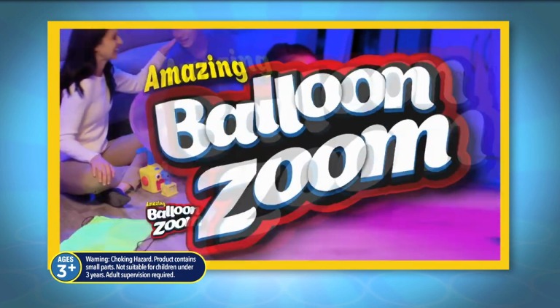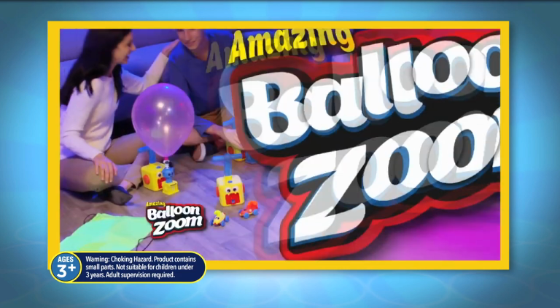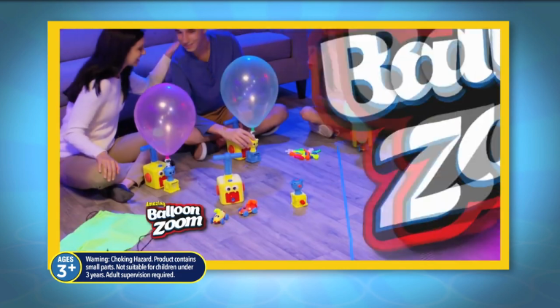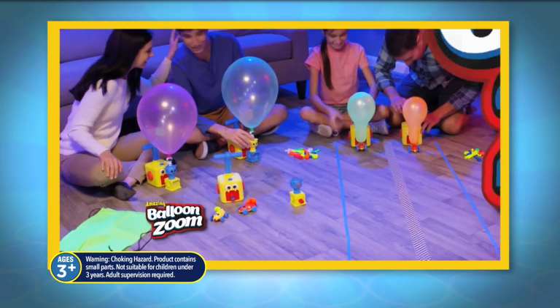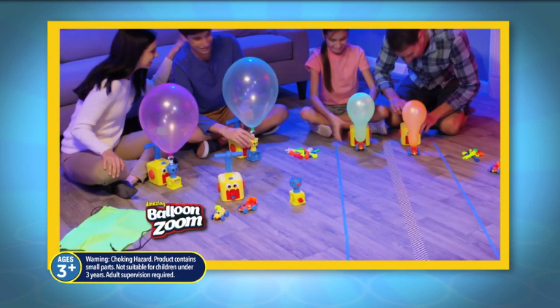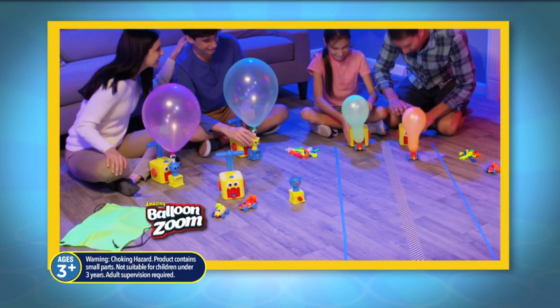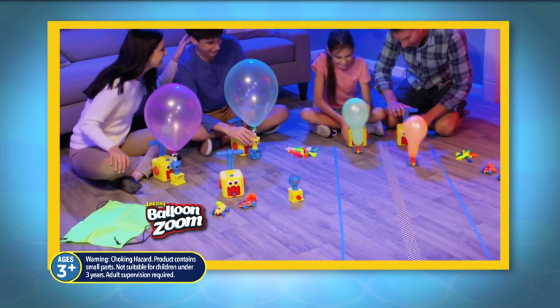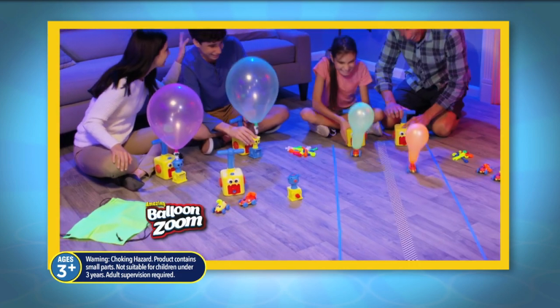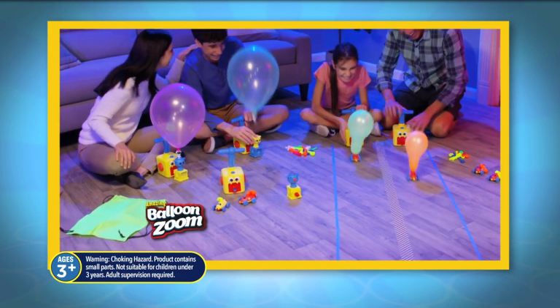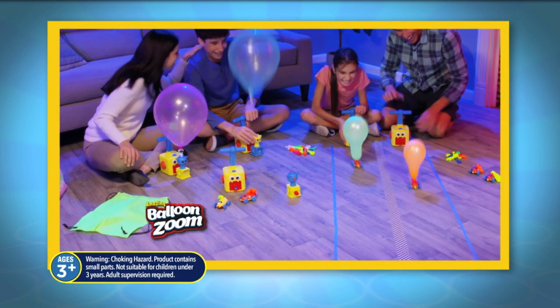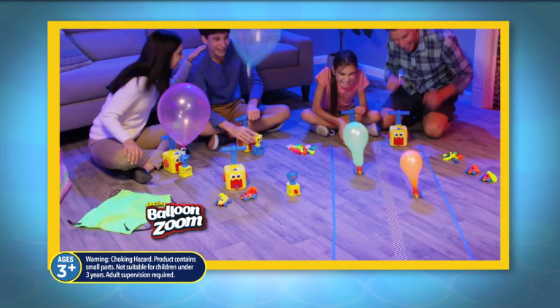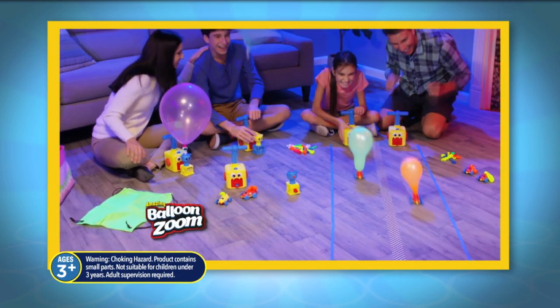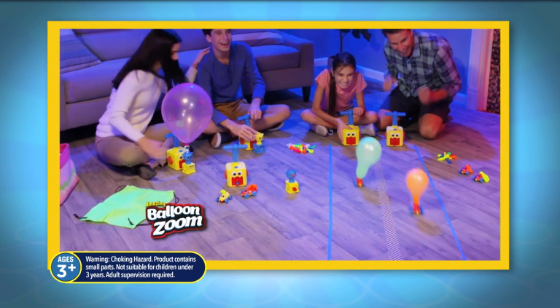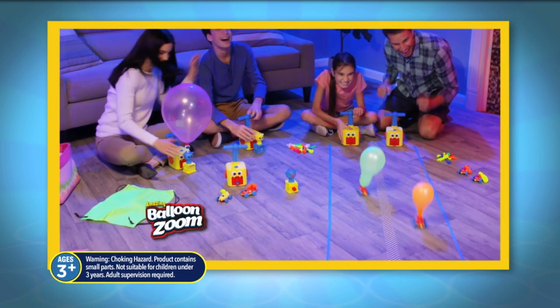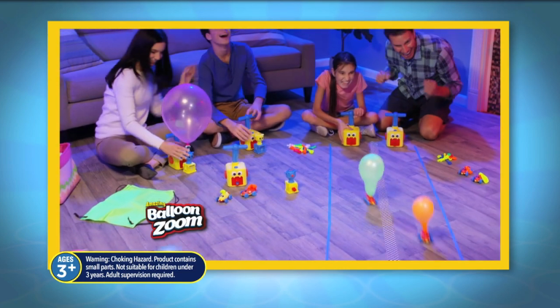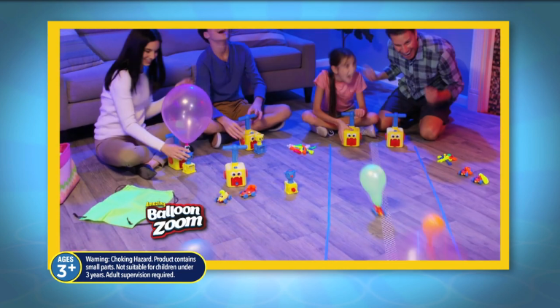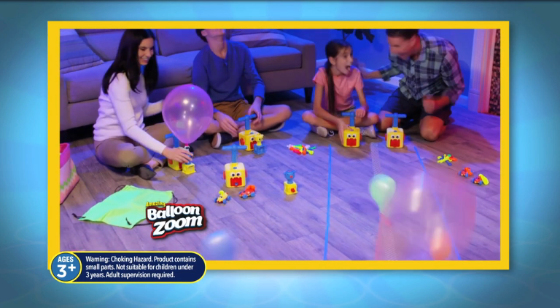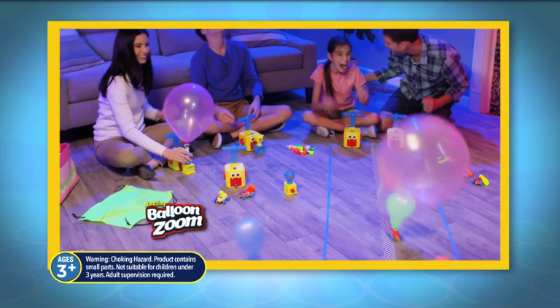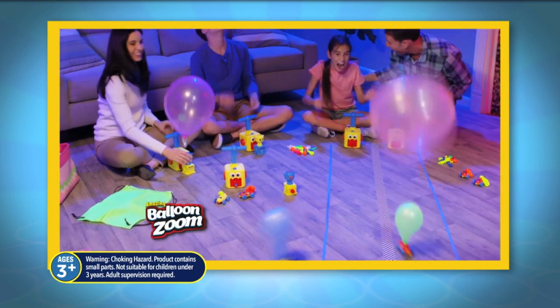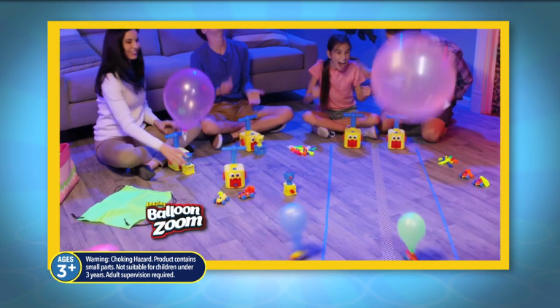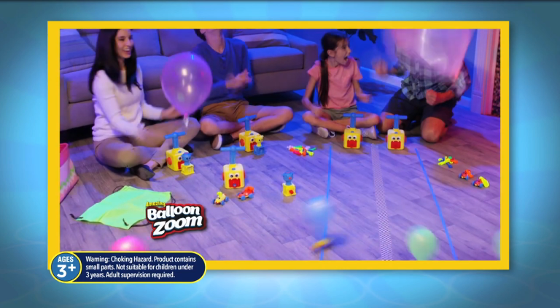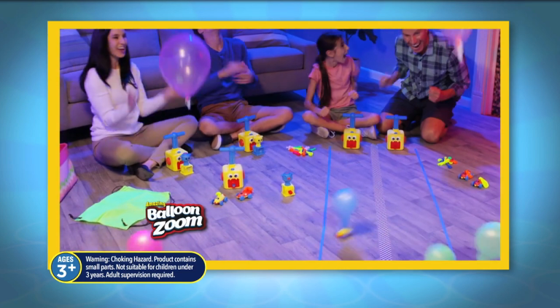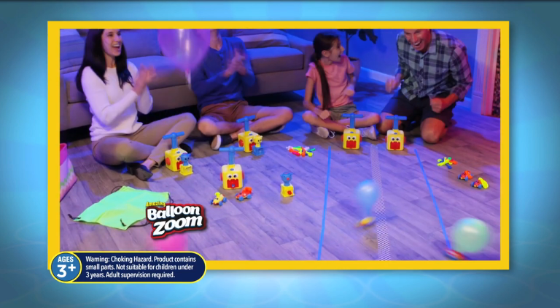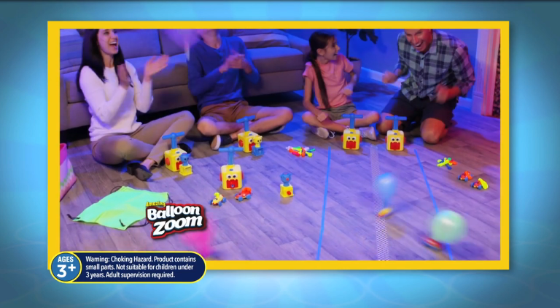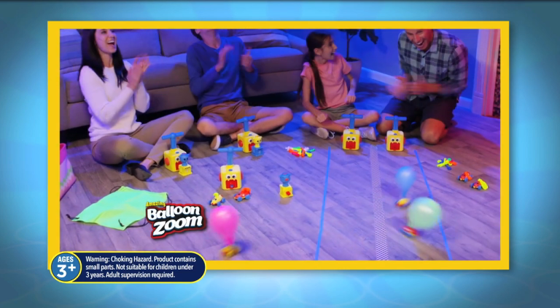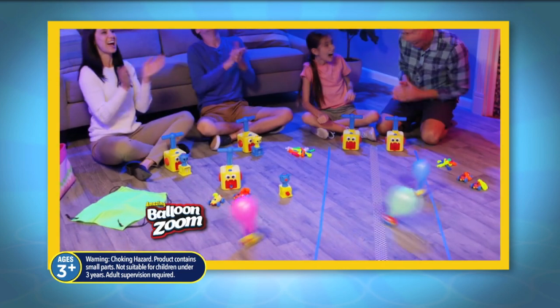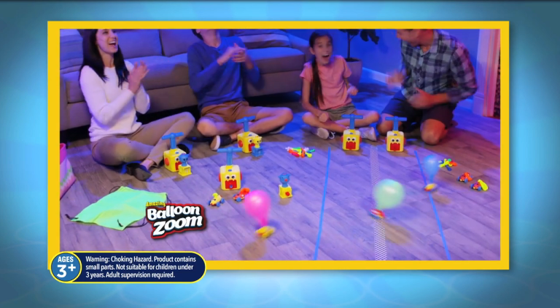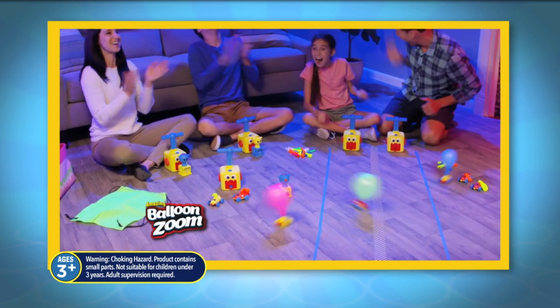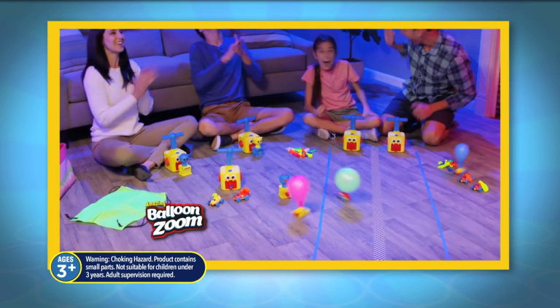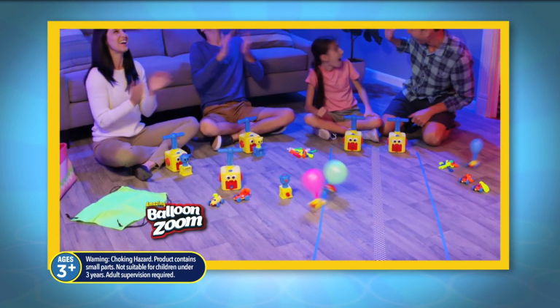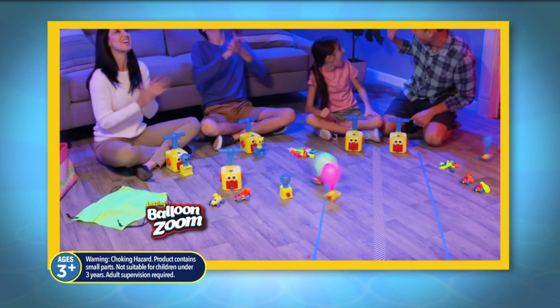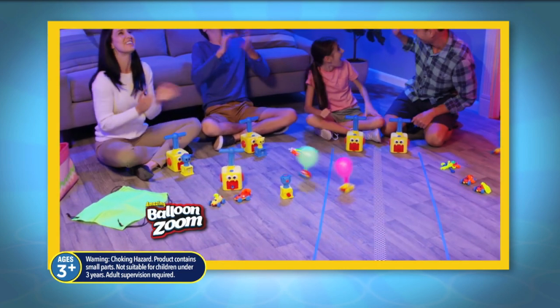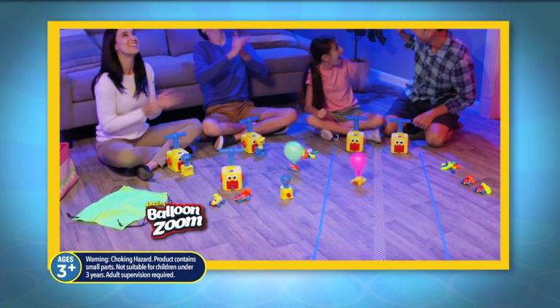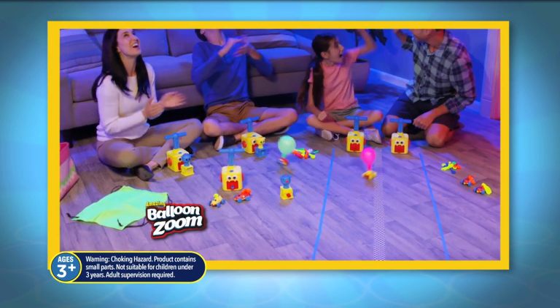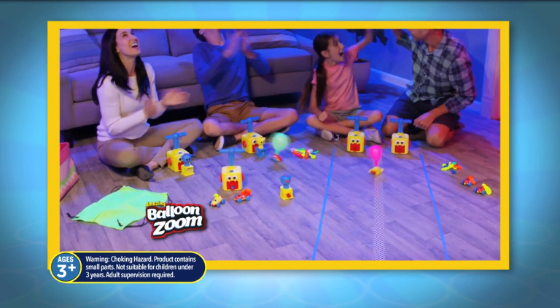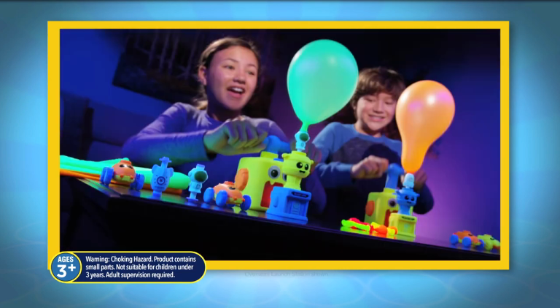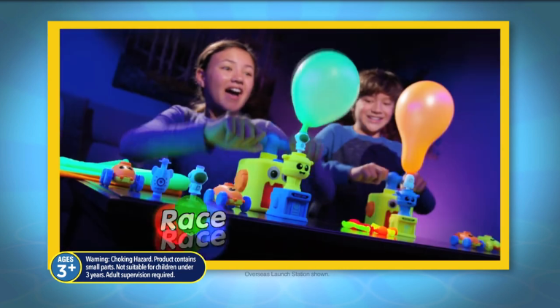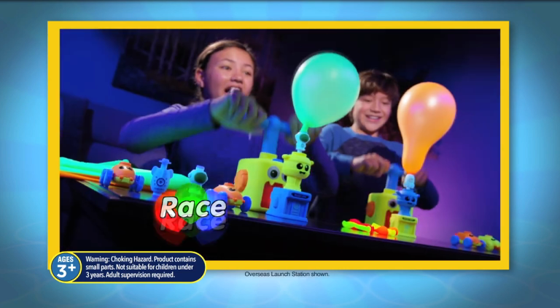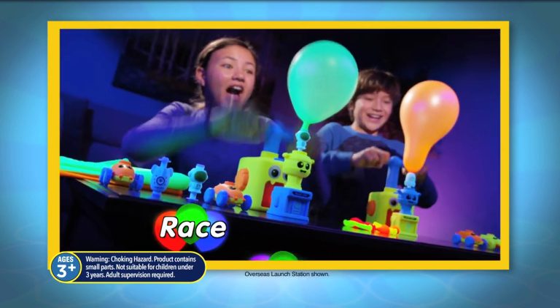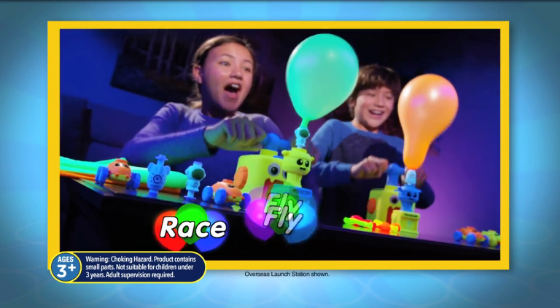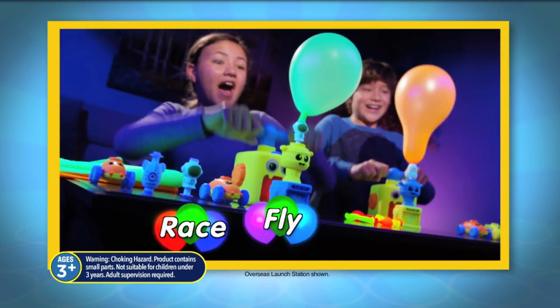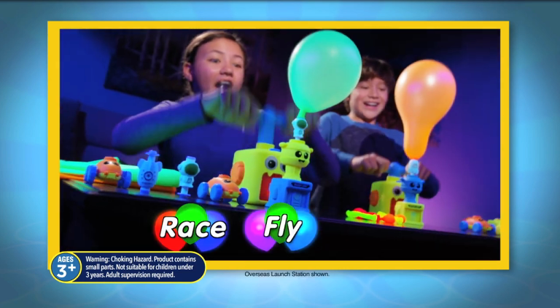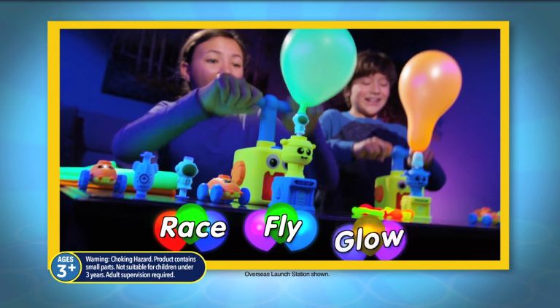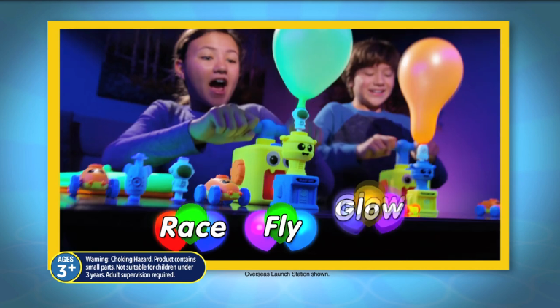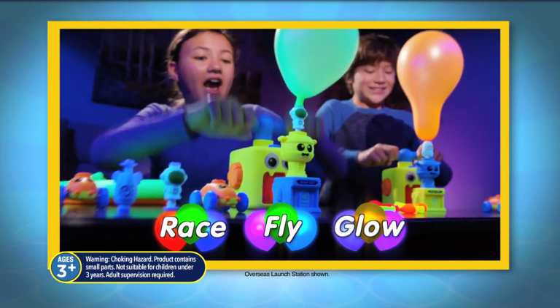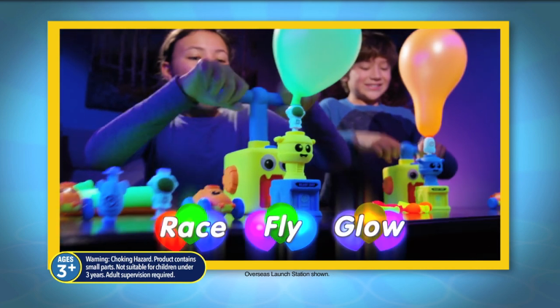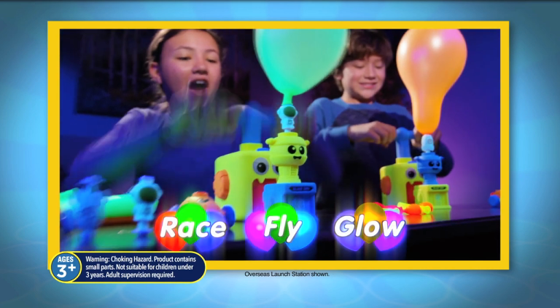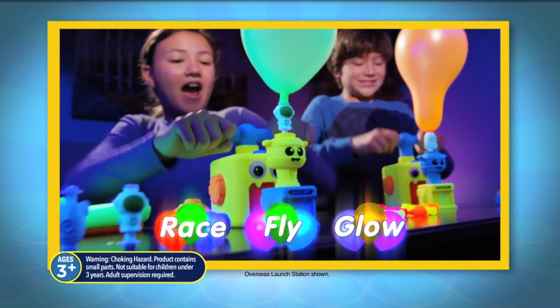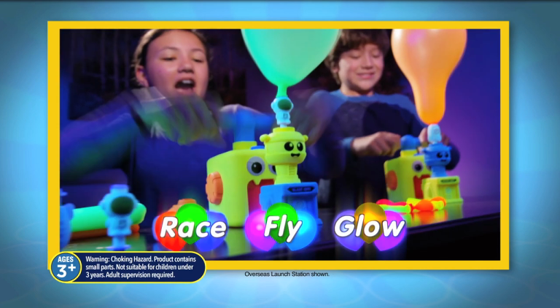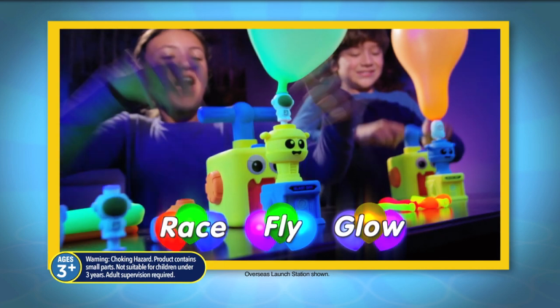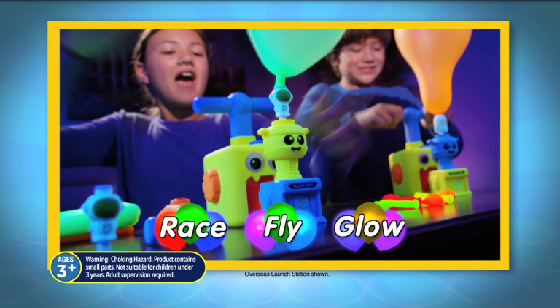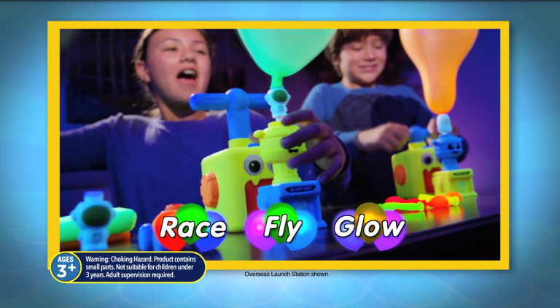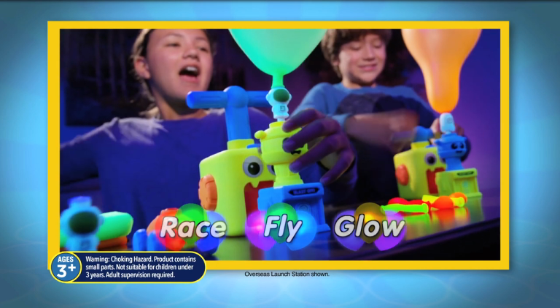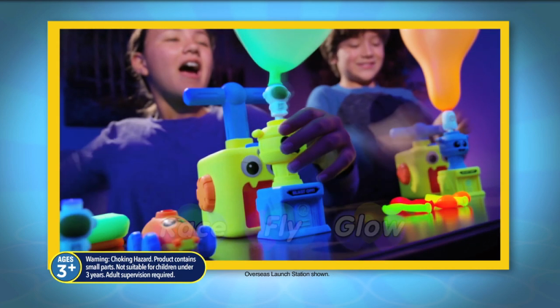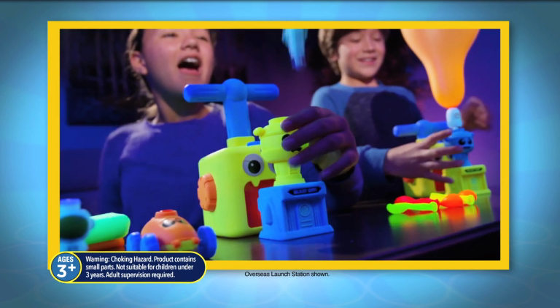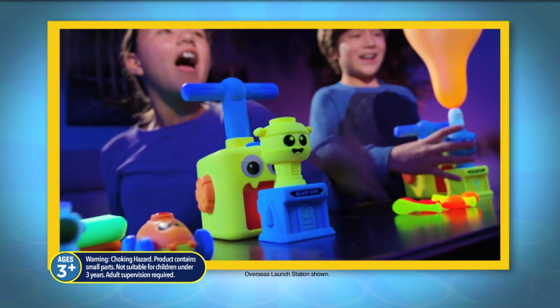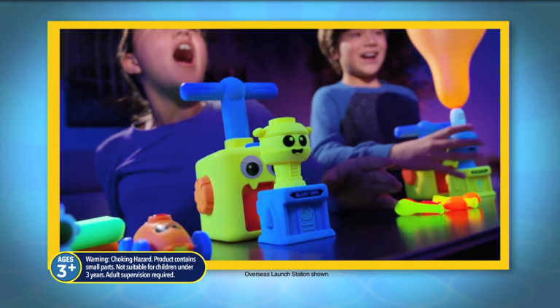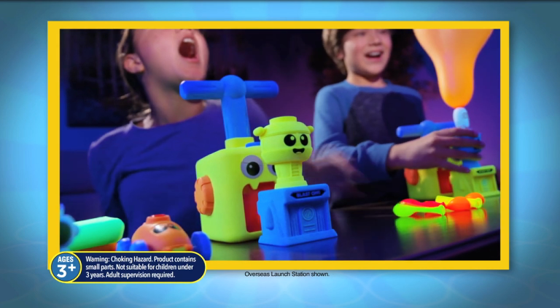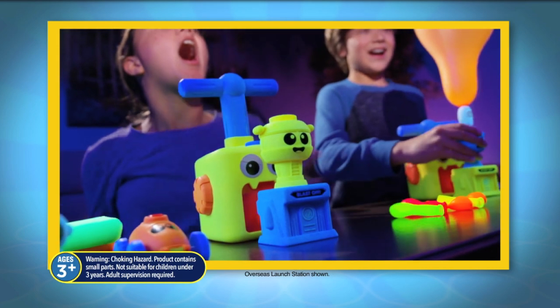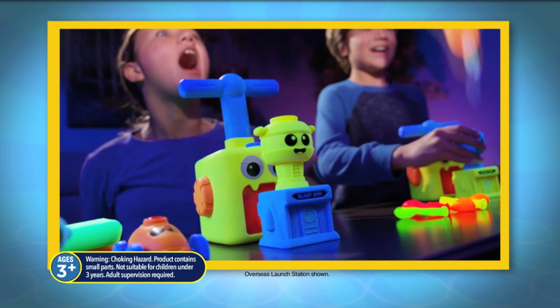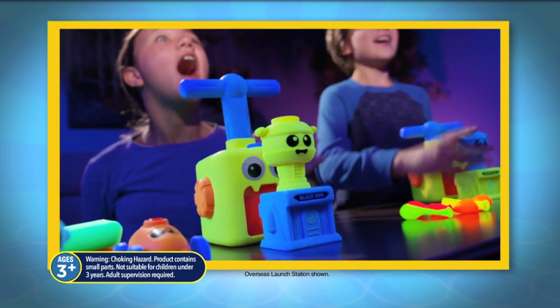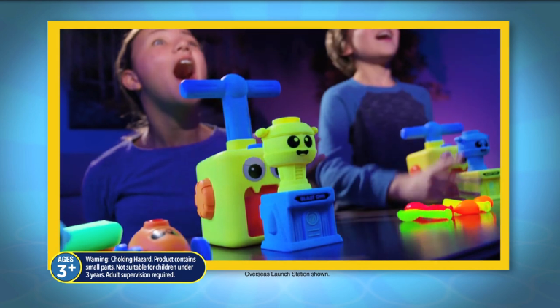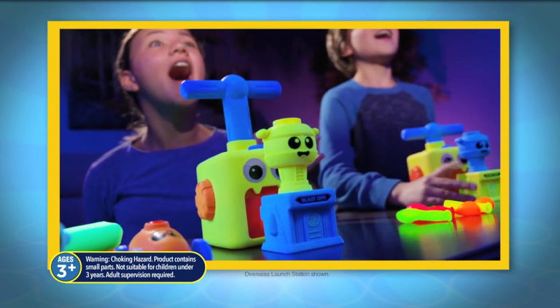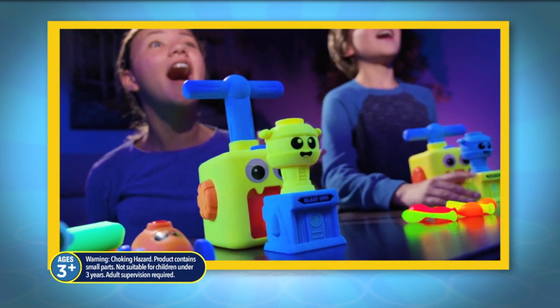It's Balloon Zoom, the amazing new balloon-powered launcher that you can race, fly and glow for an incredible show.